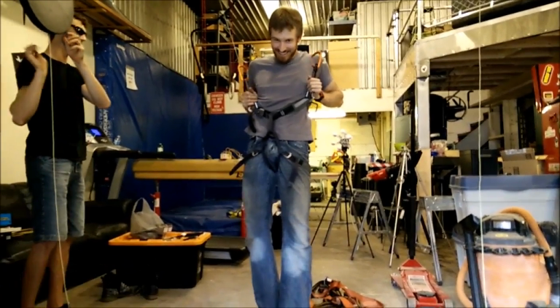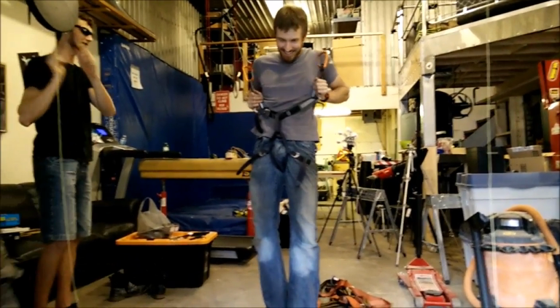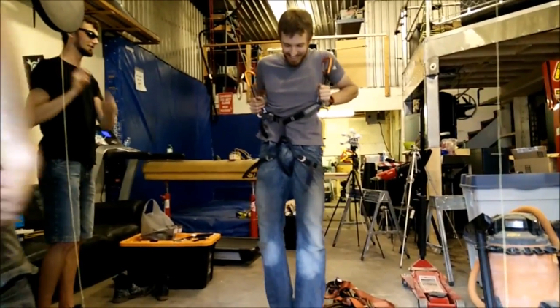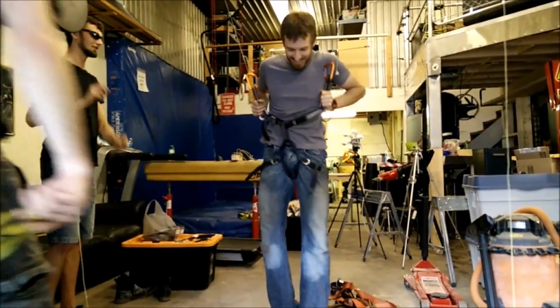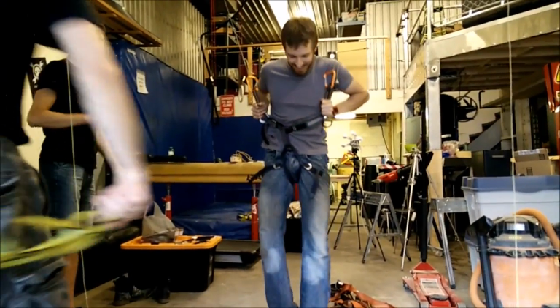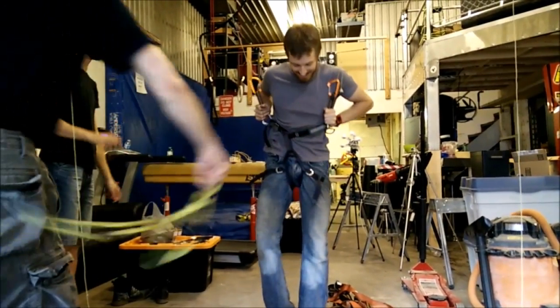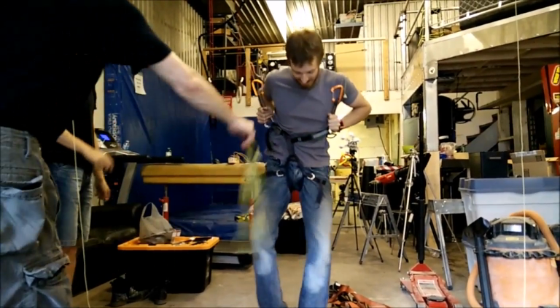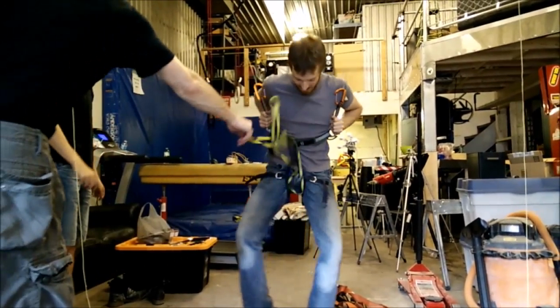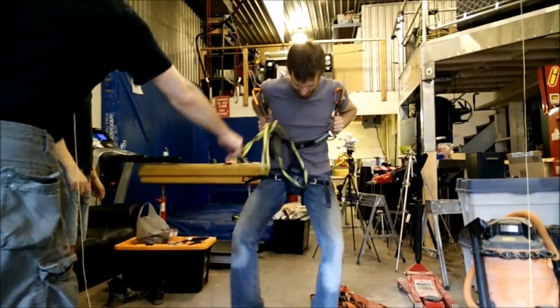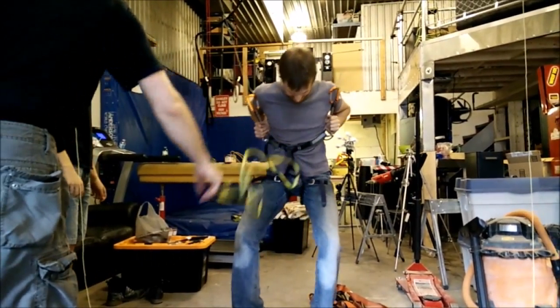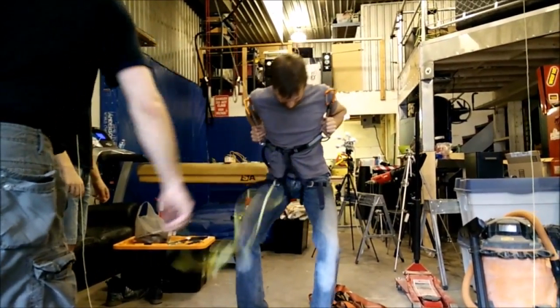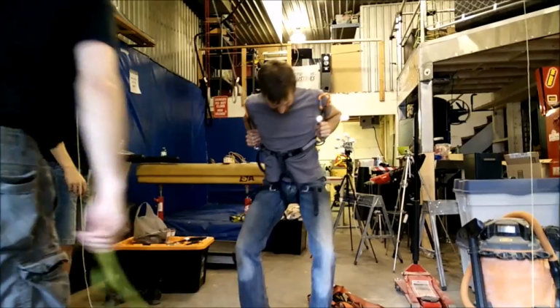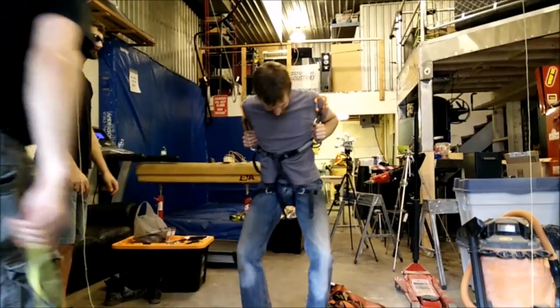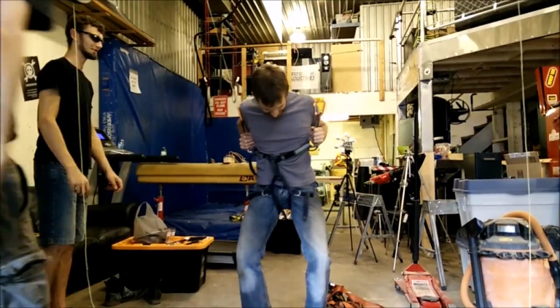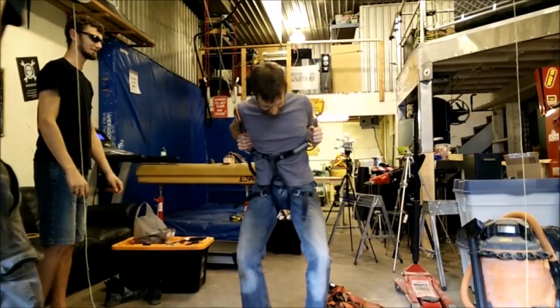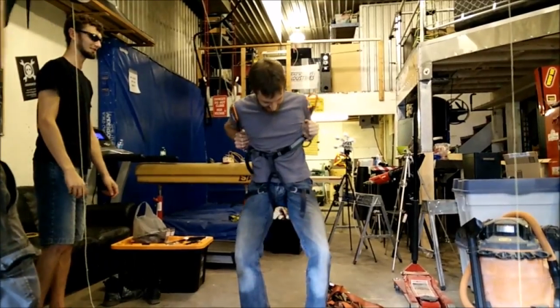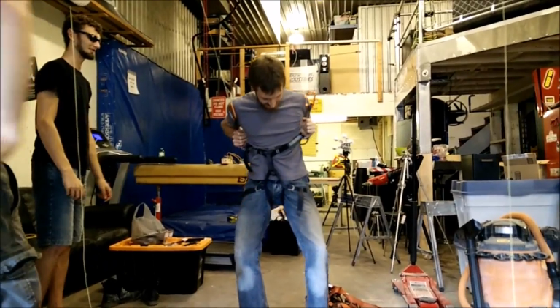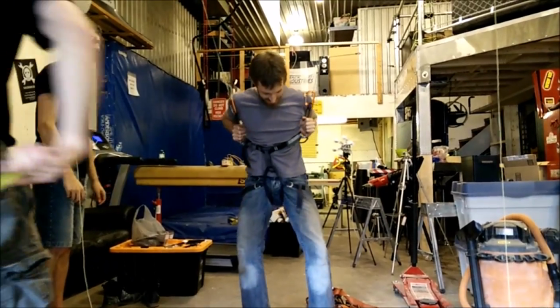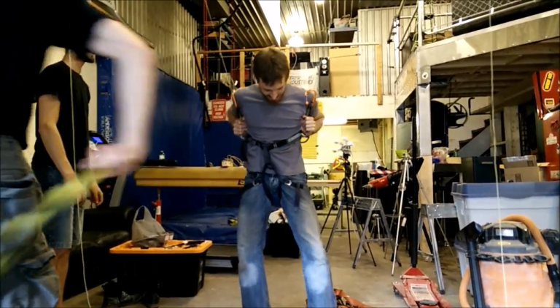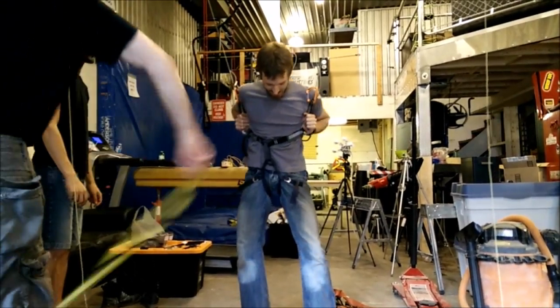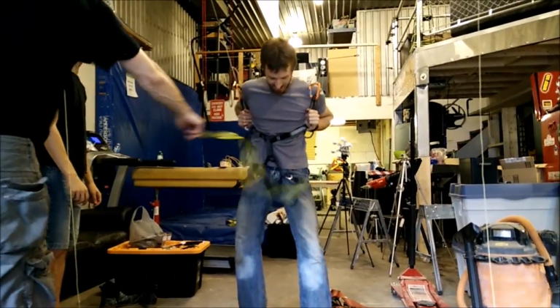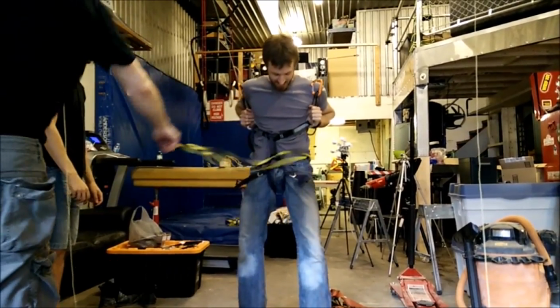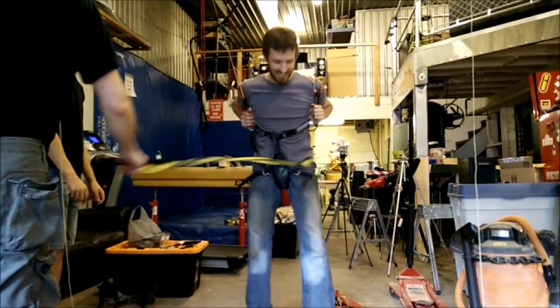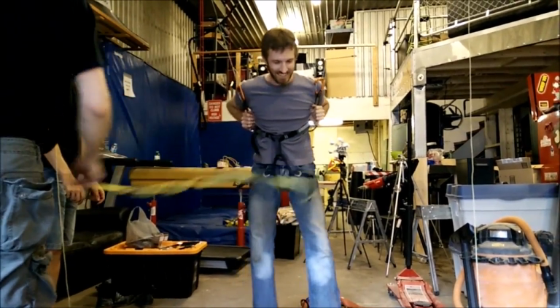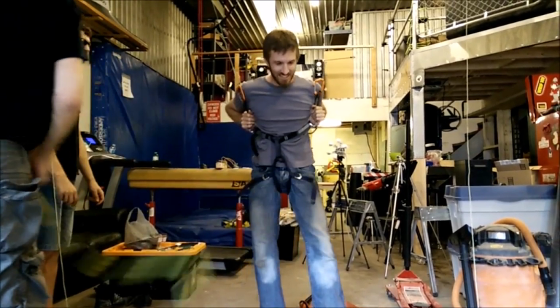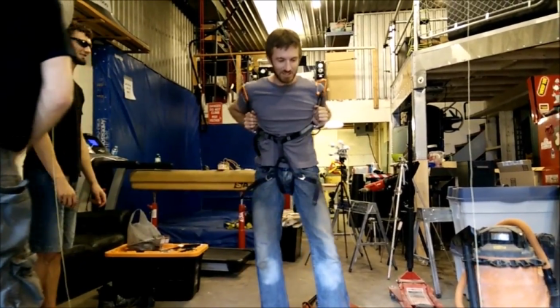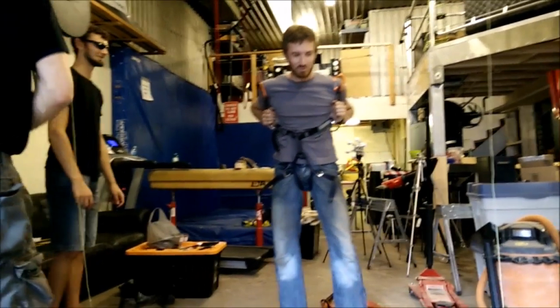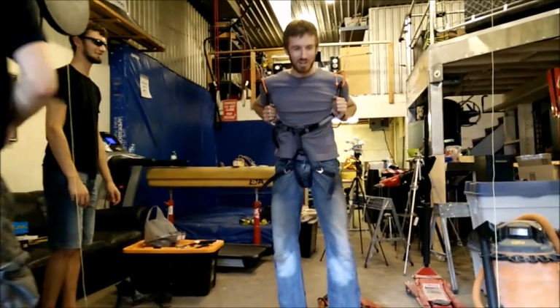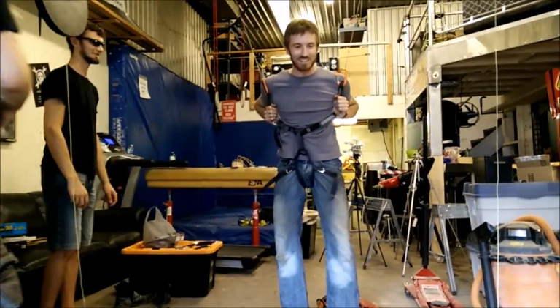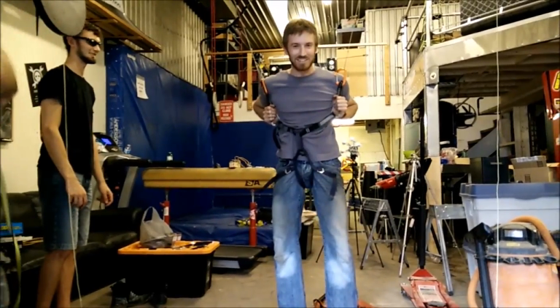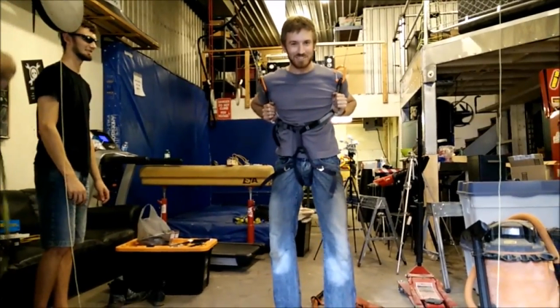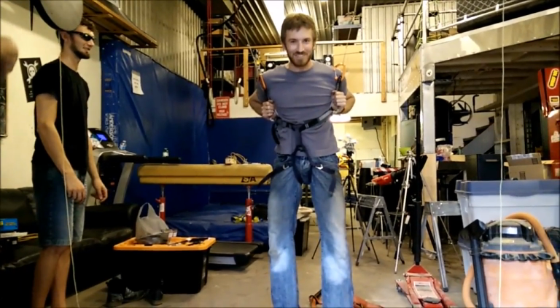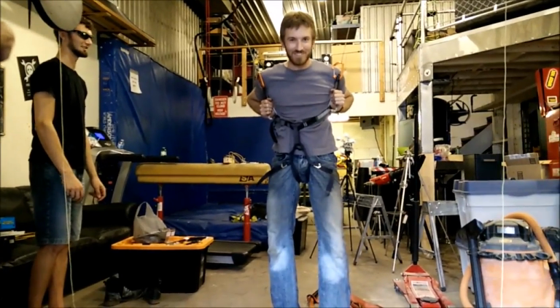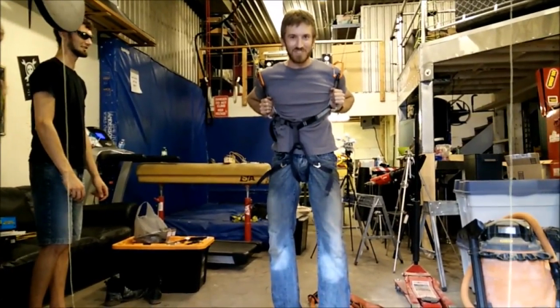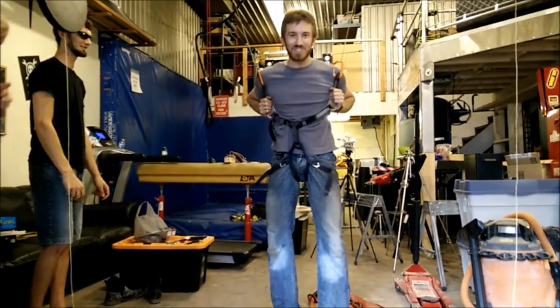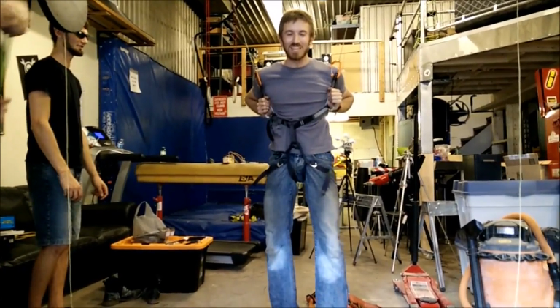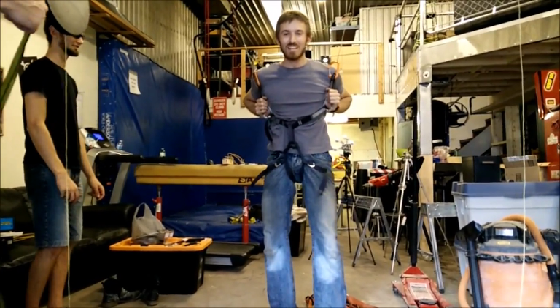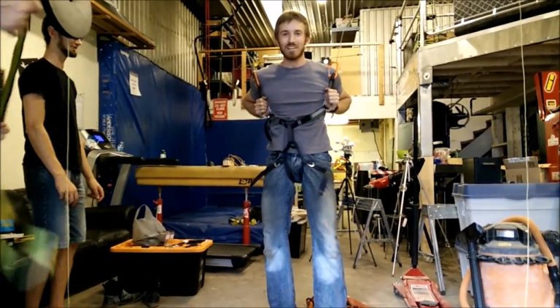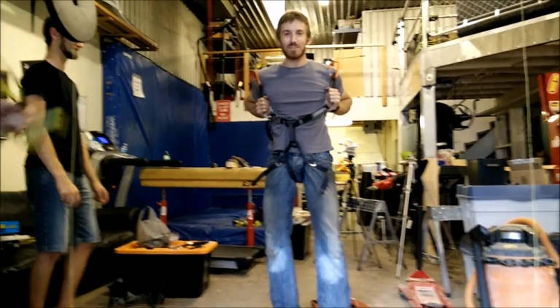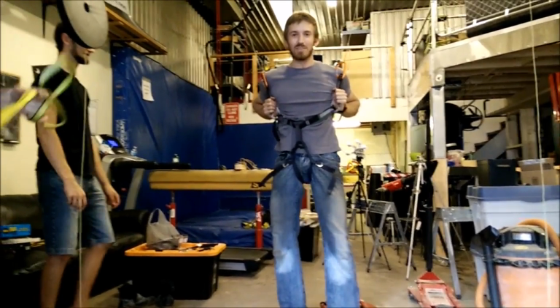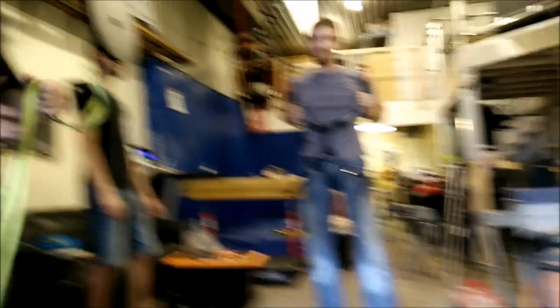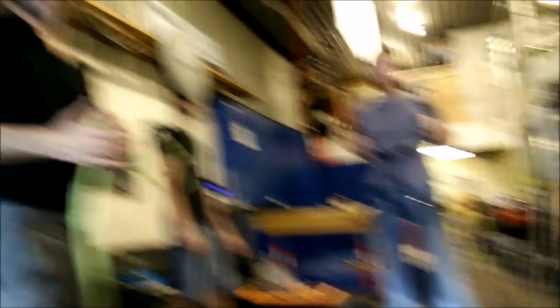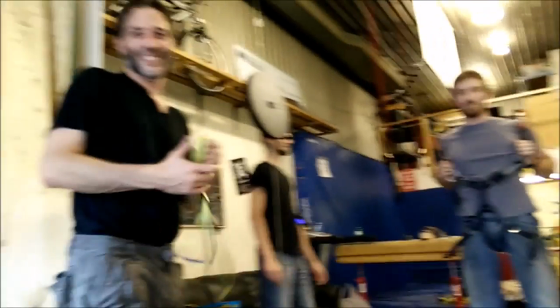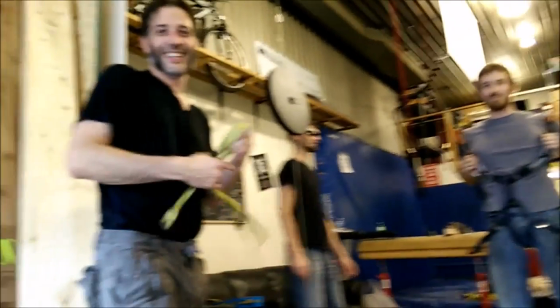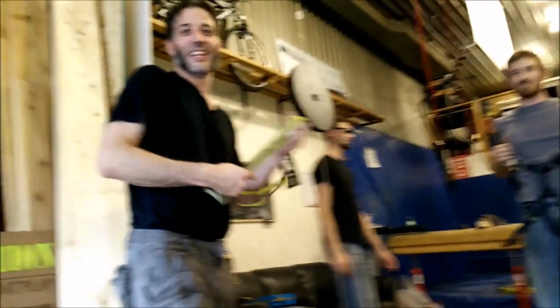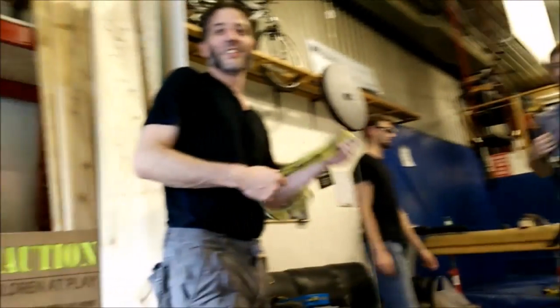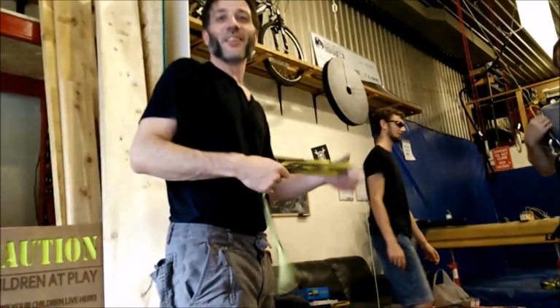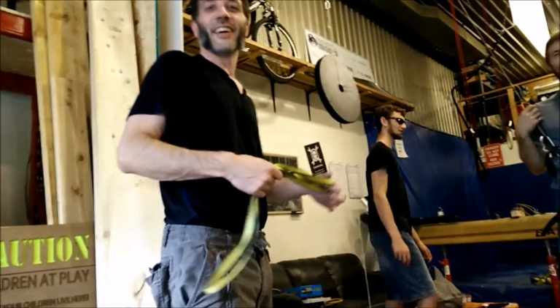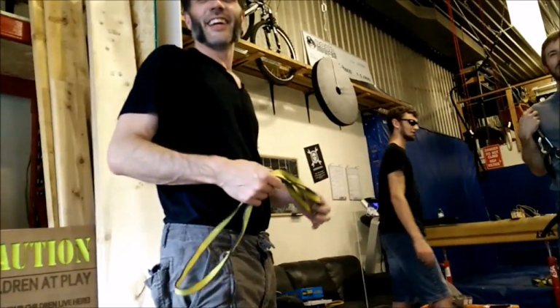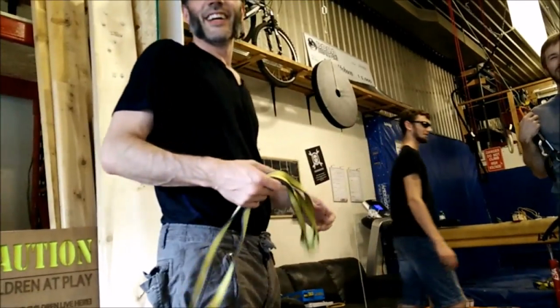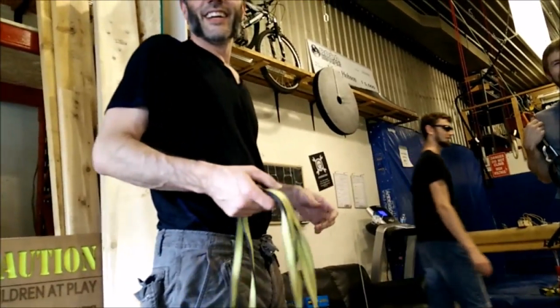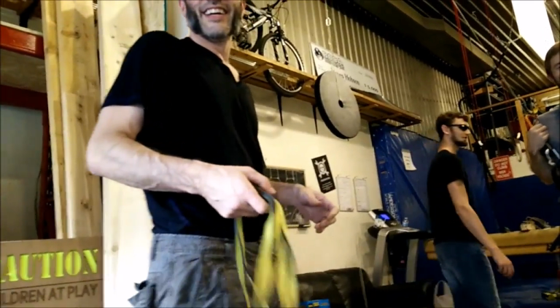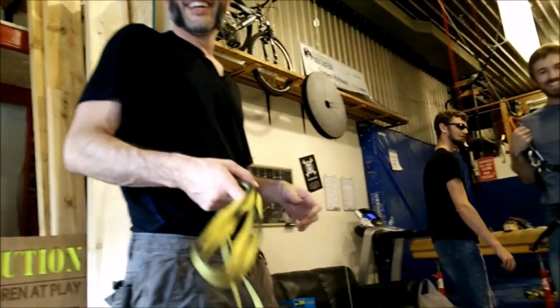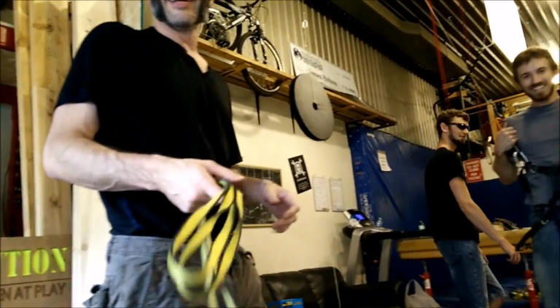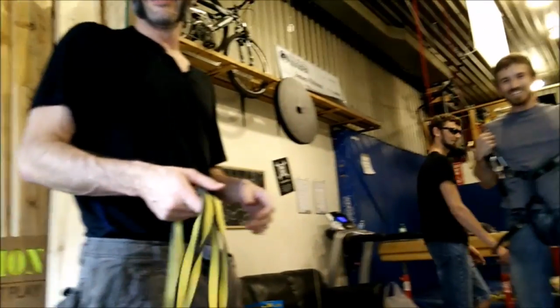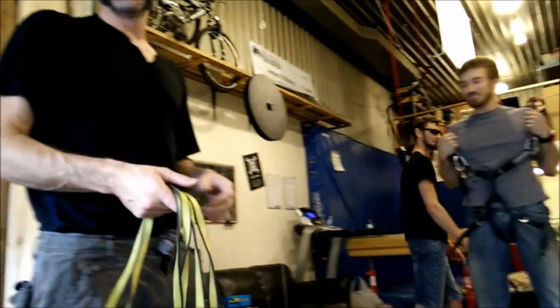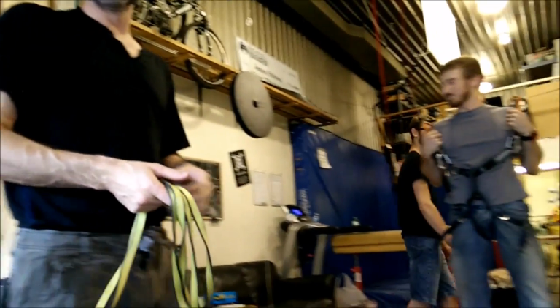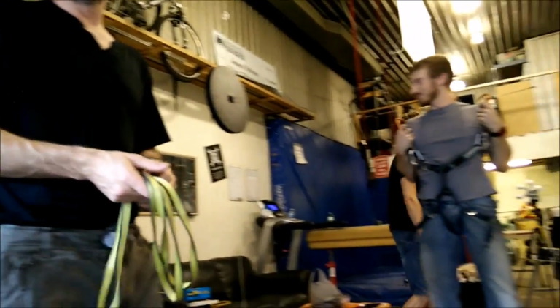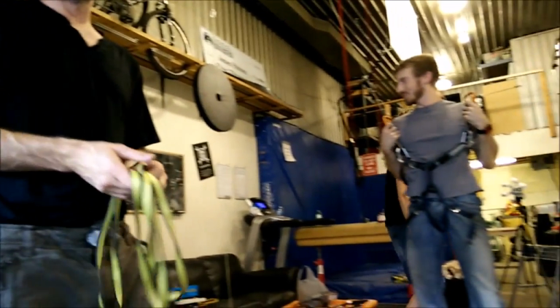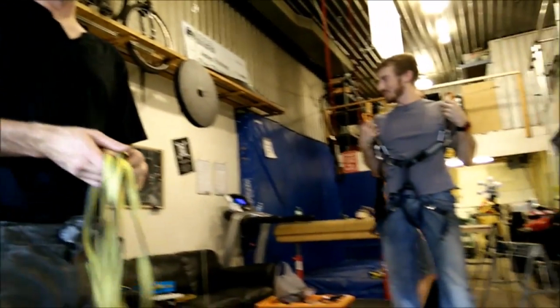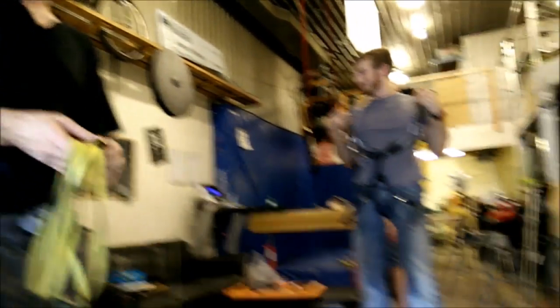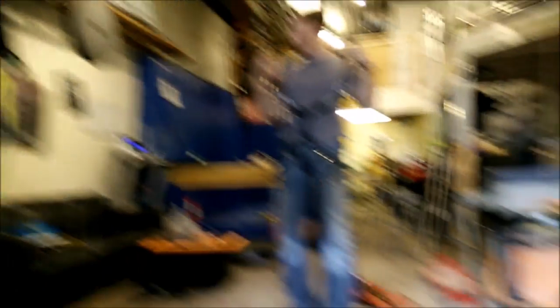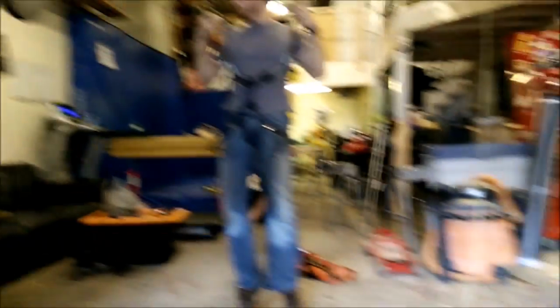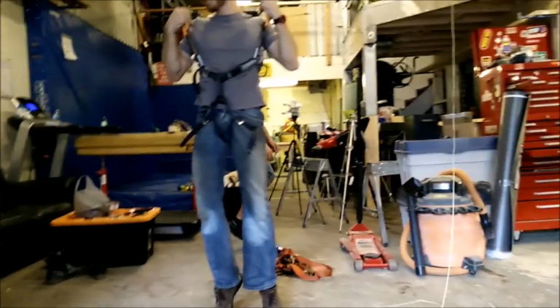Hey look, it's showing. Looks like you got your wedgie wish. This is really hard on the groin.